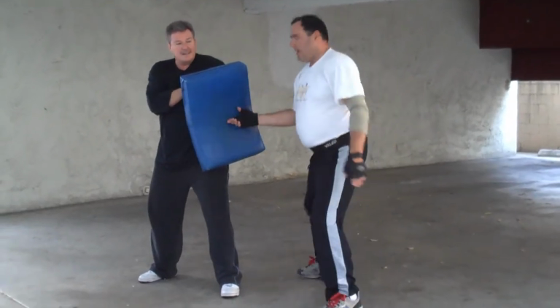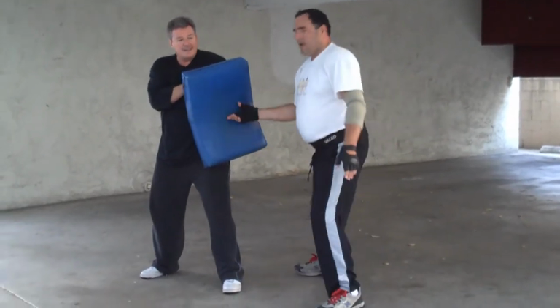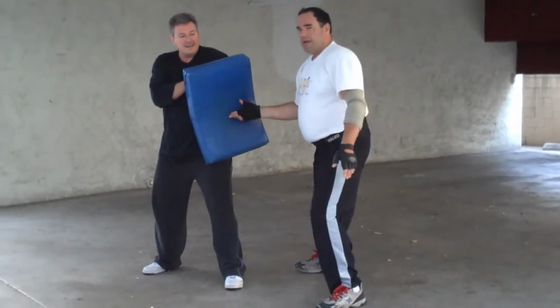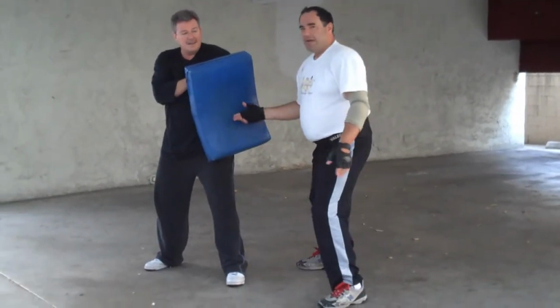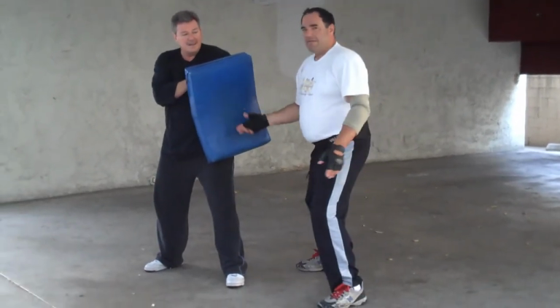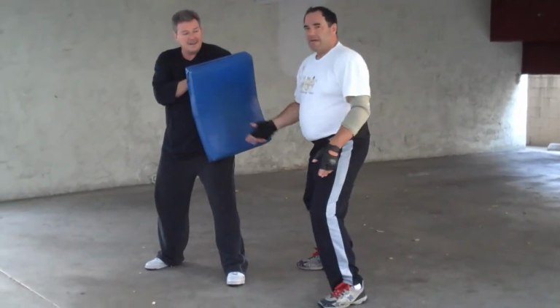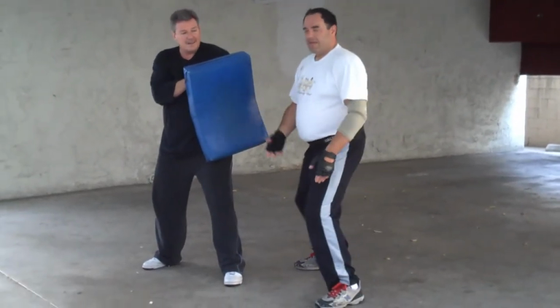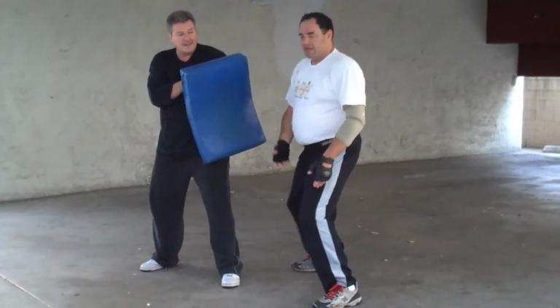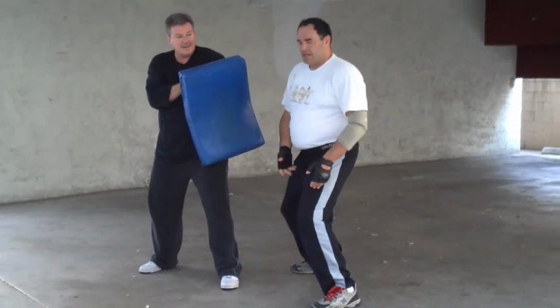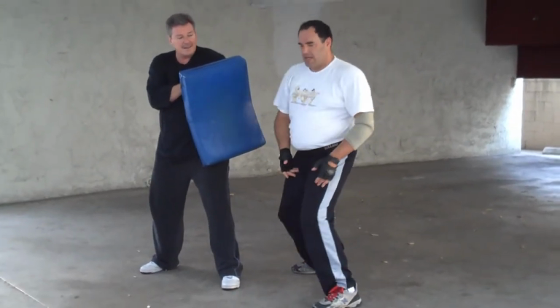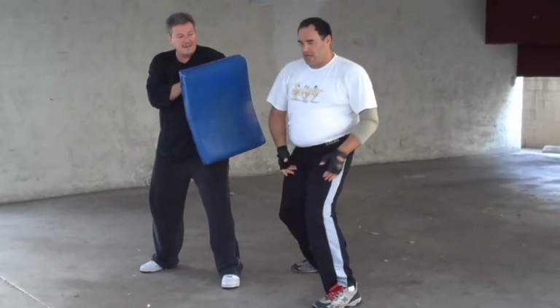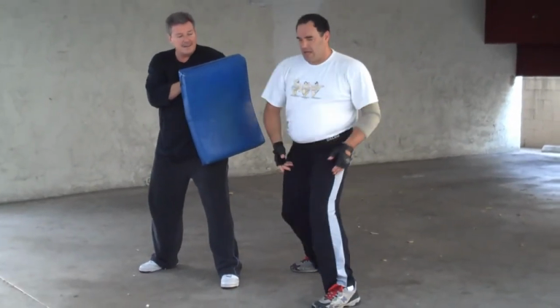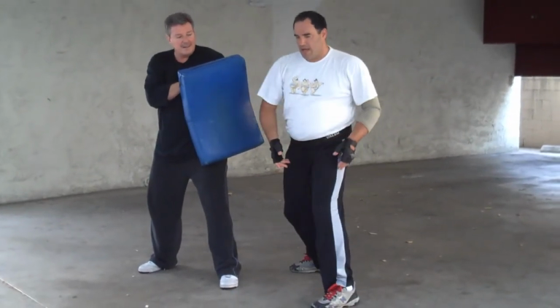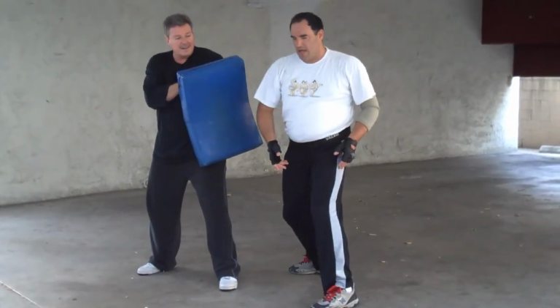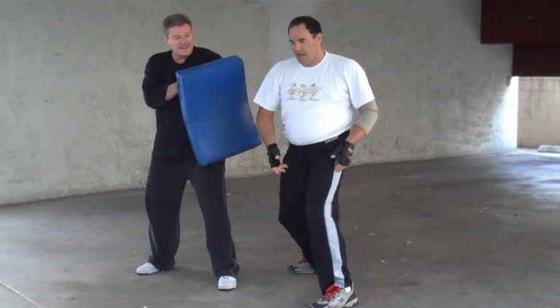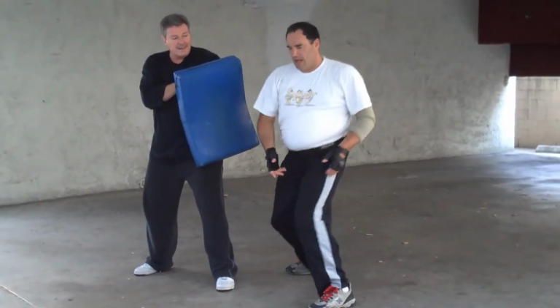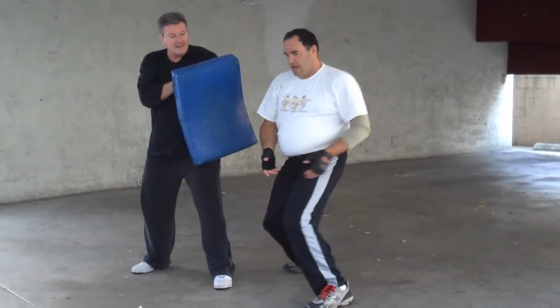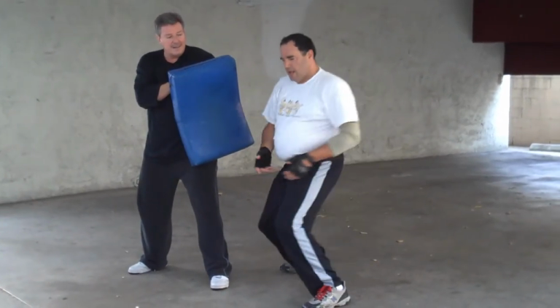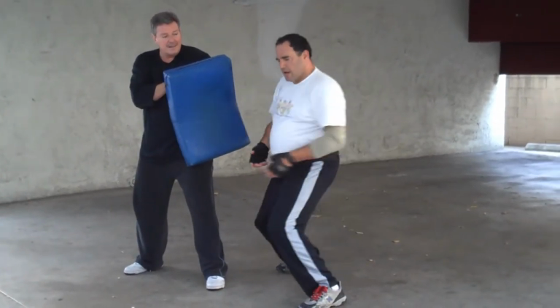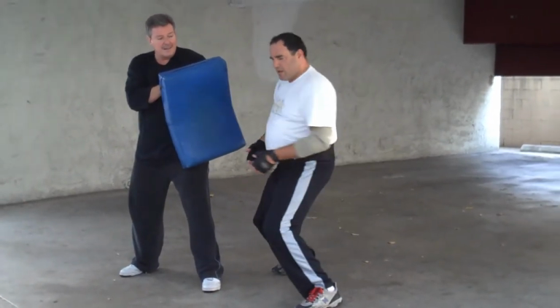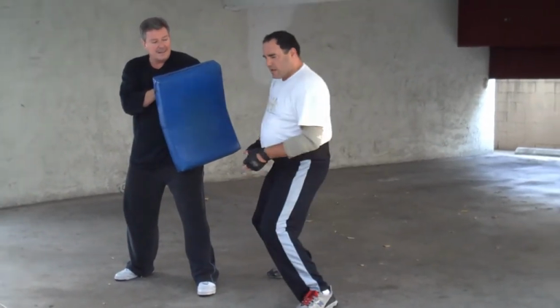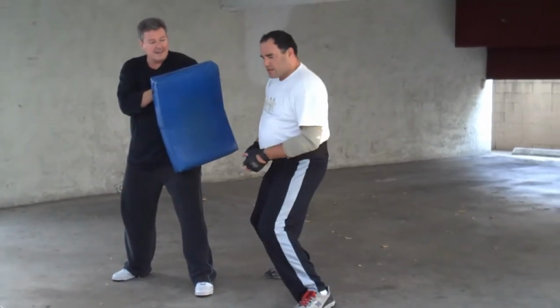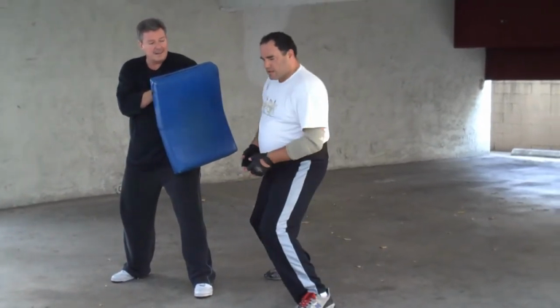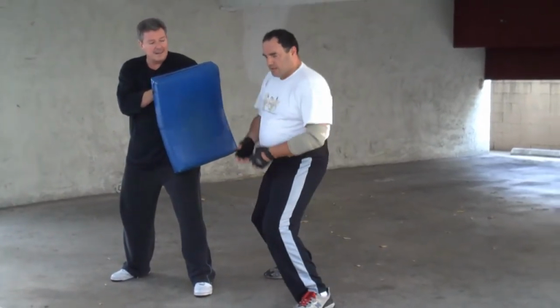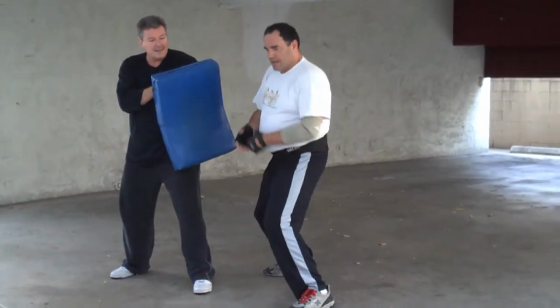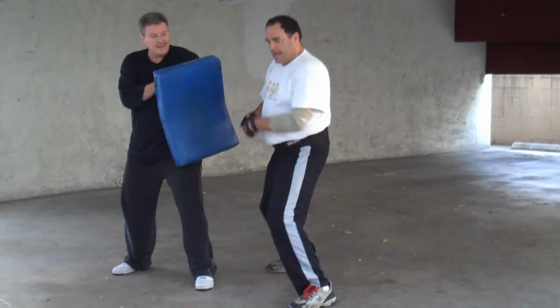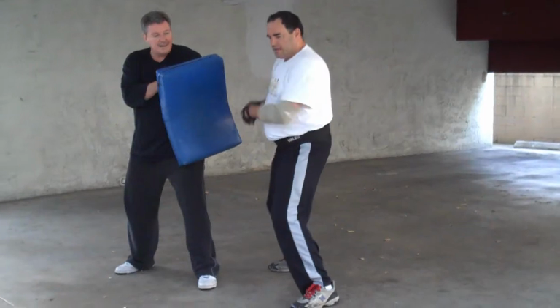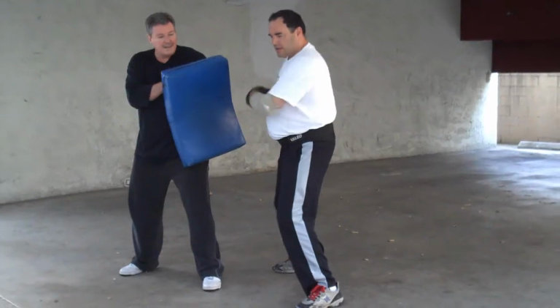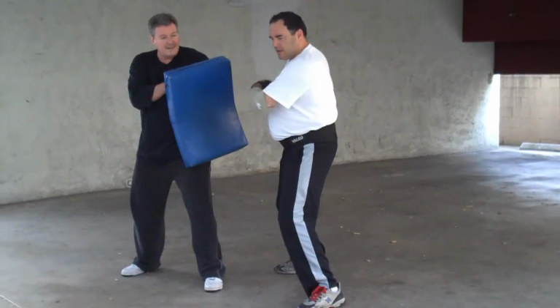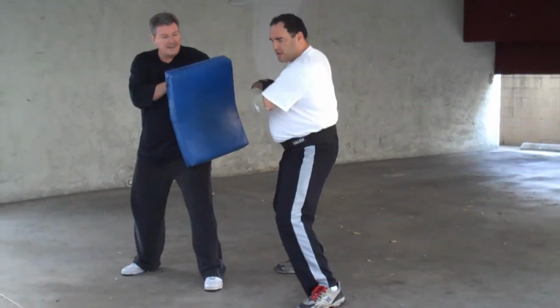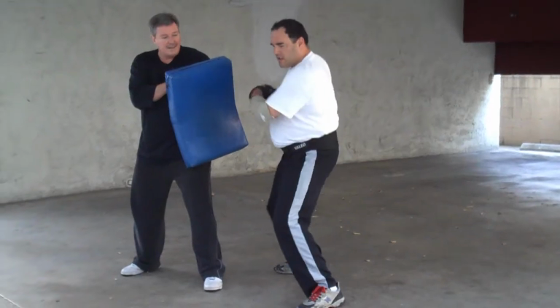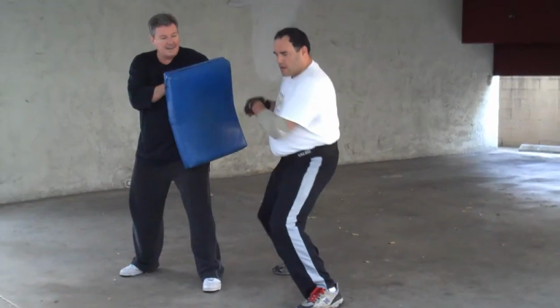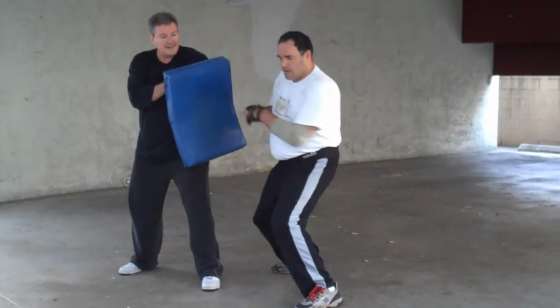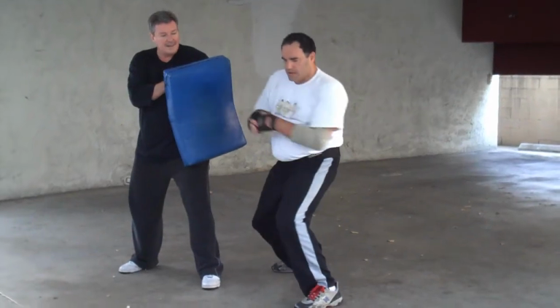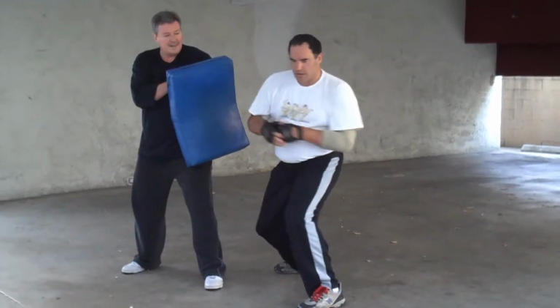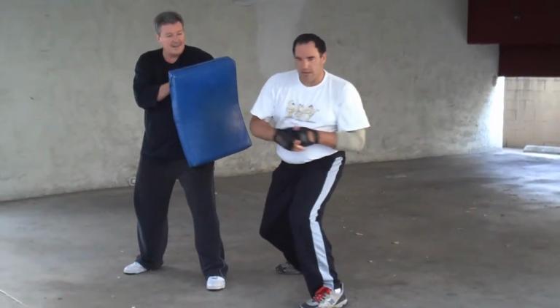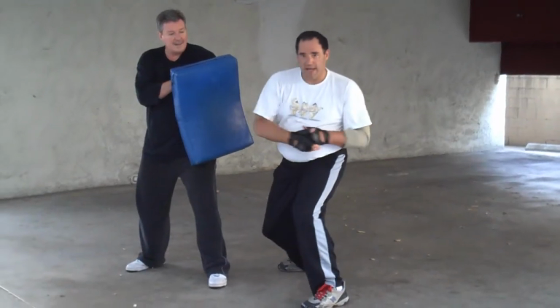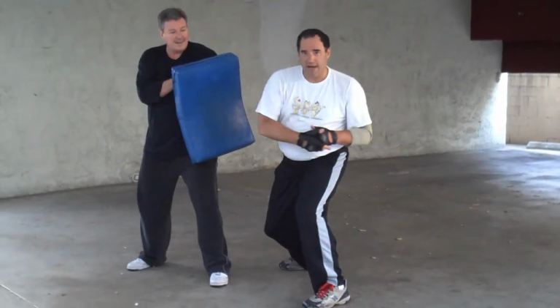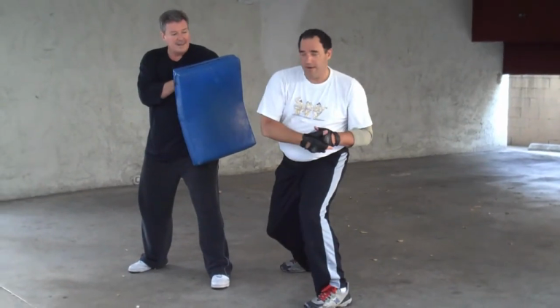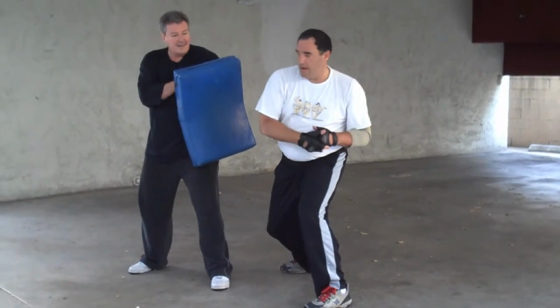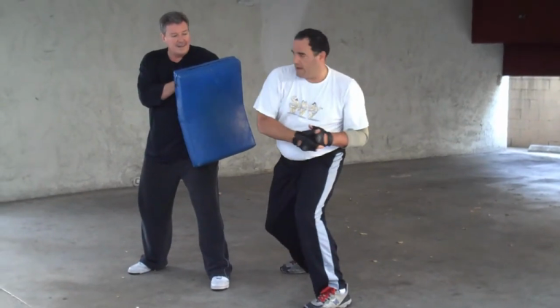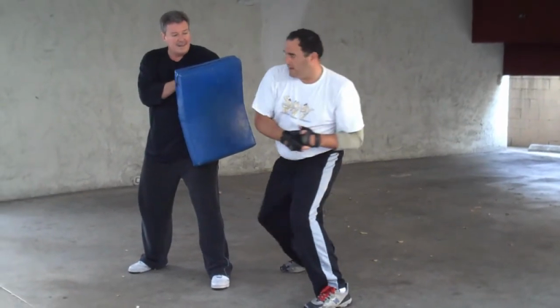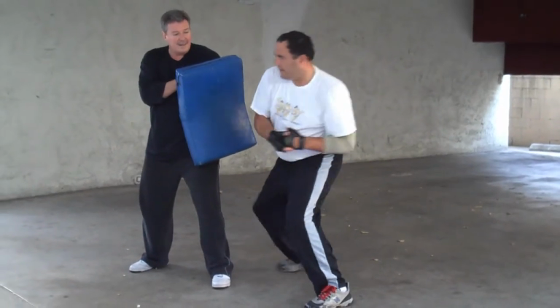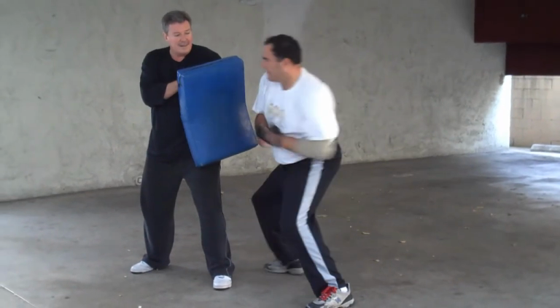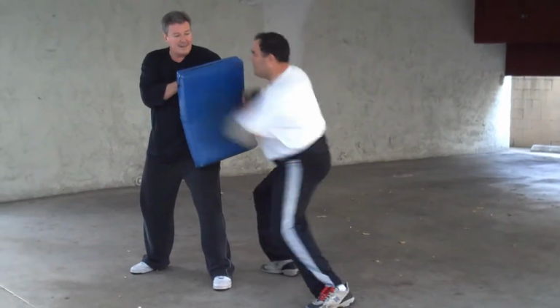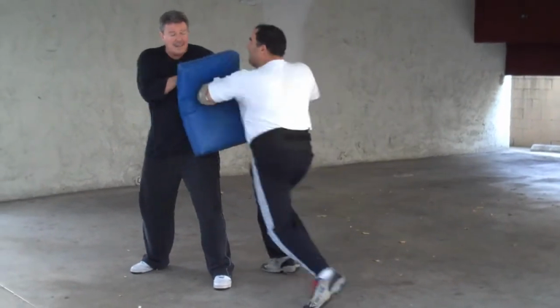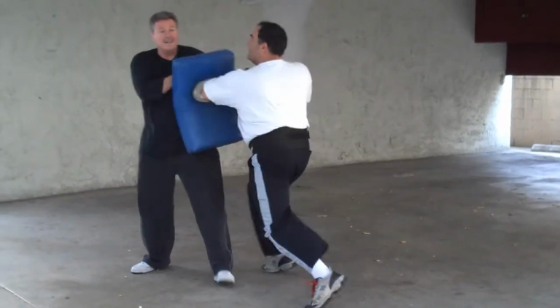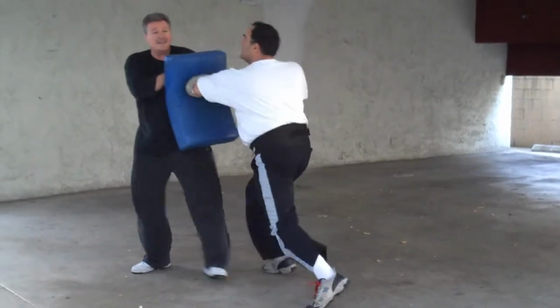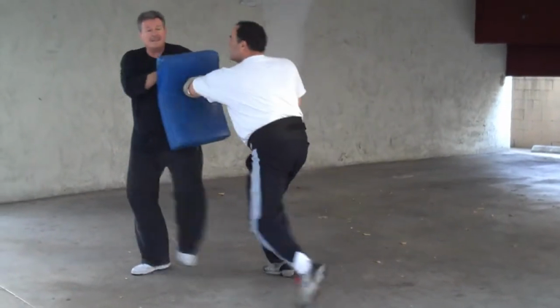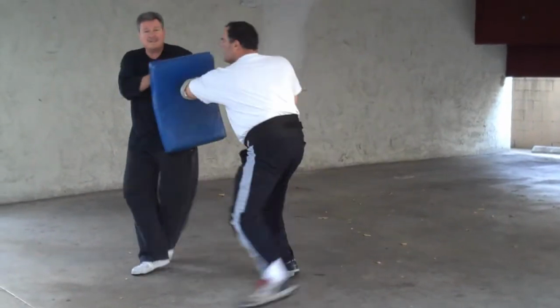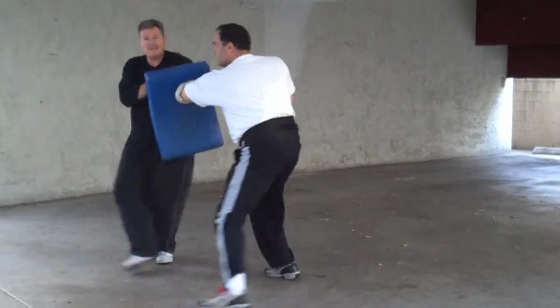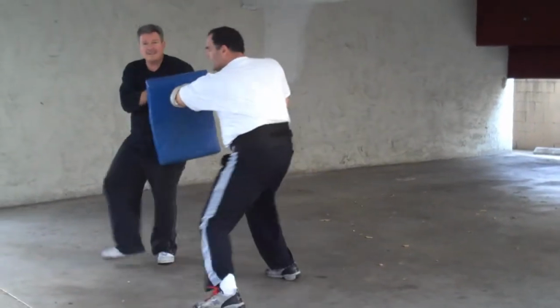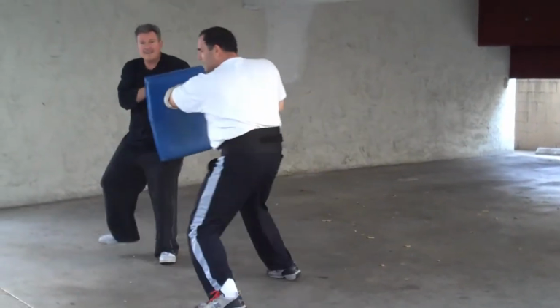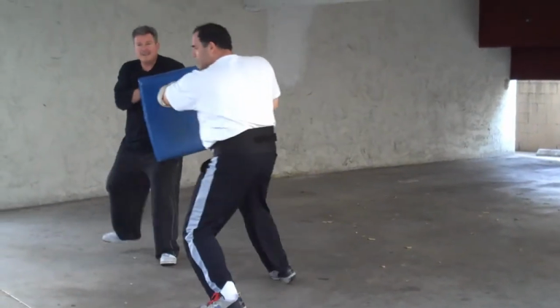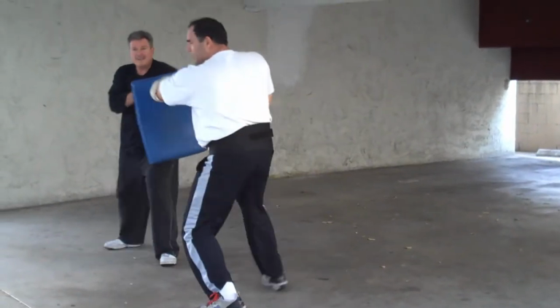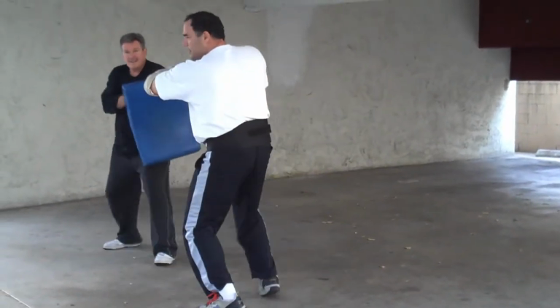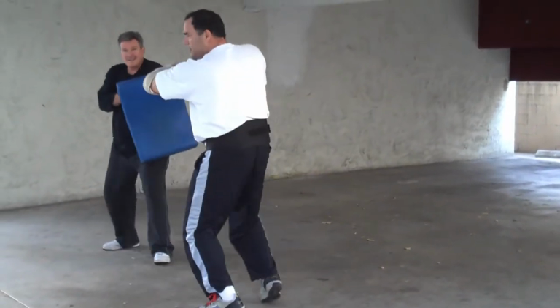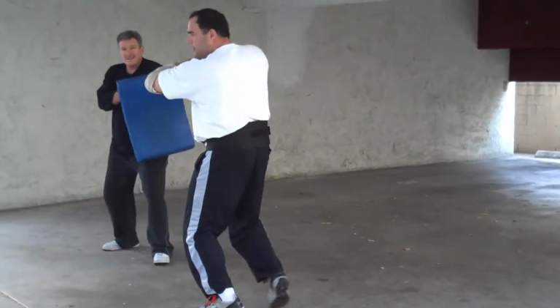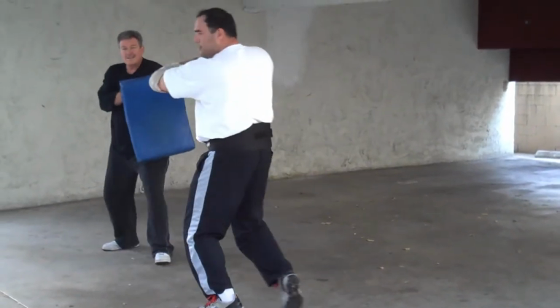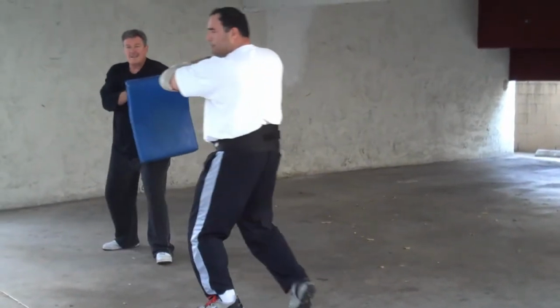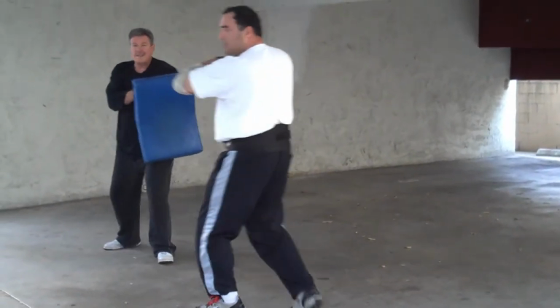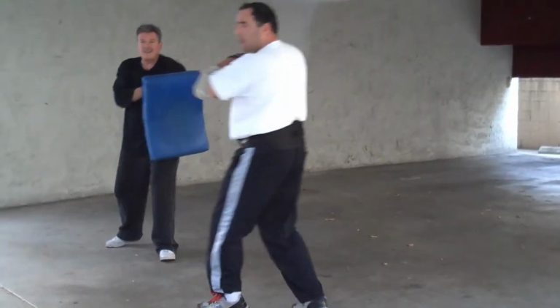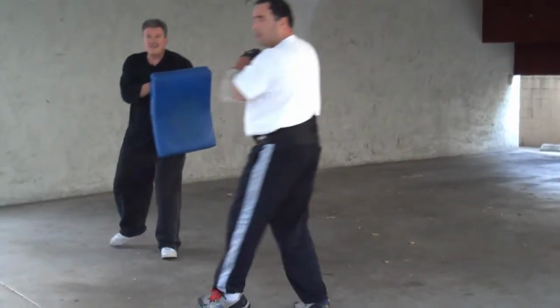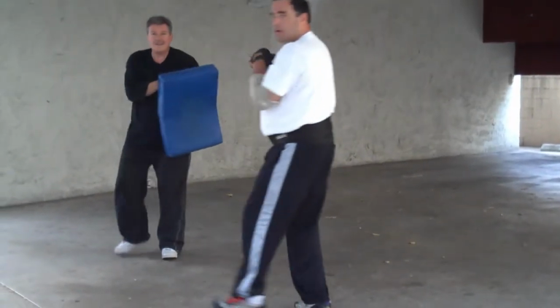And my favorite is the corkscrew down — so your corkscrew down, big elbow.